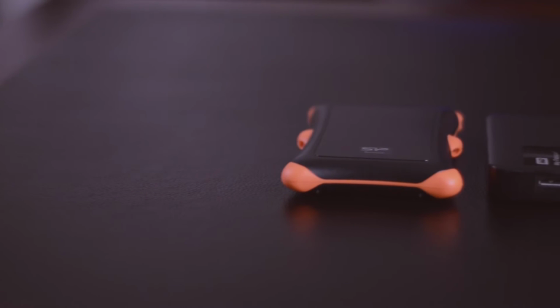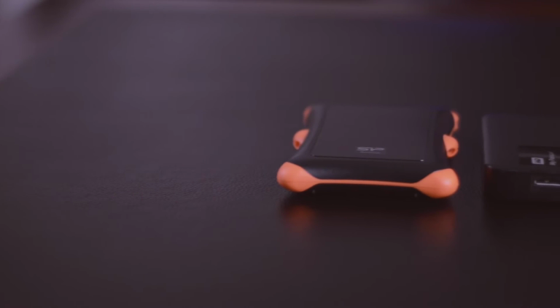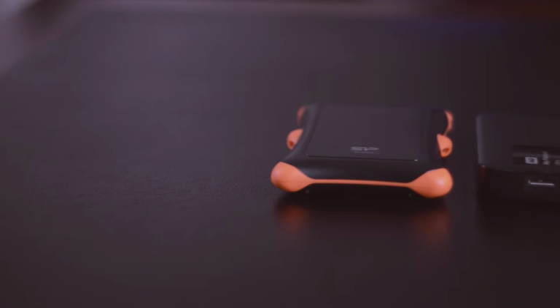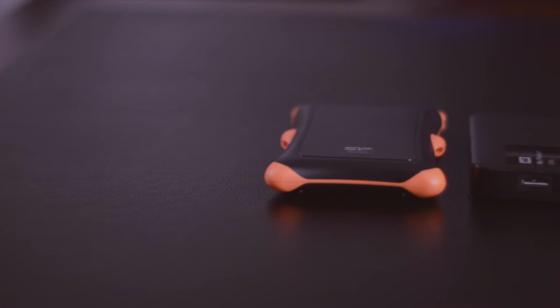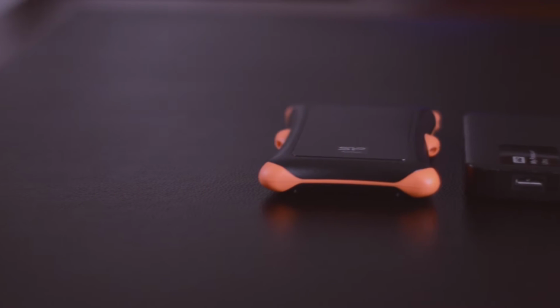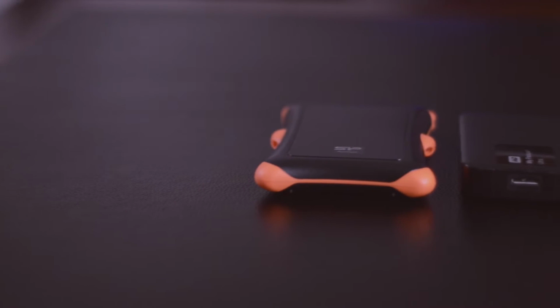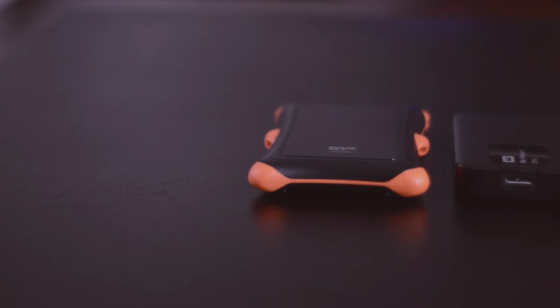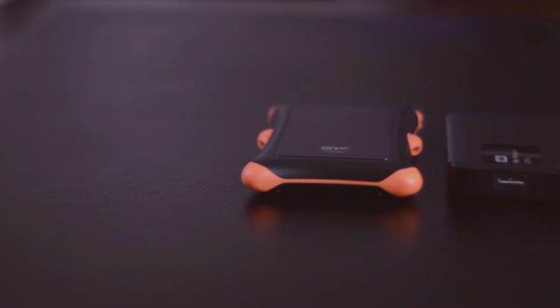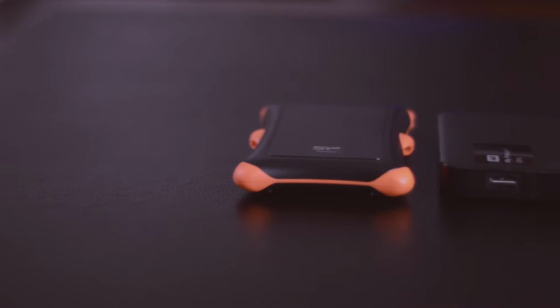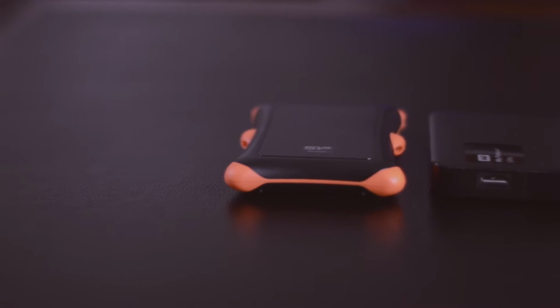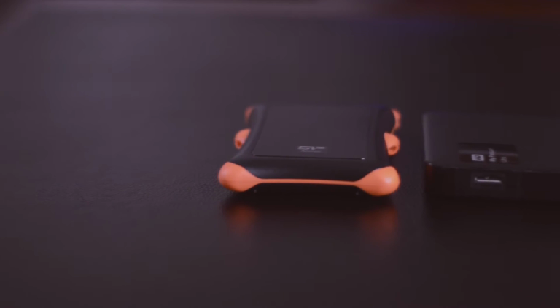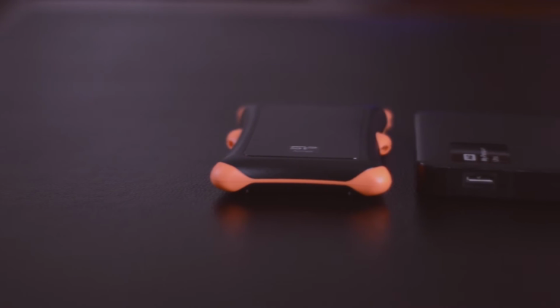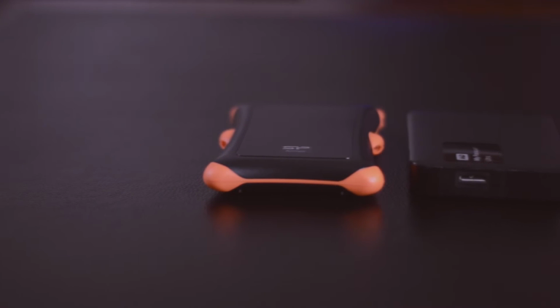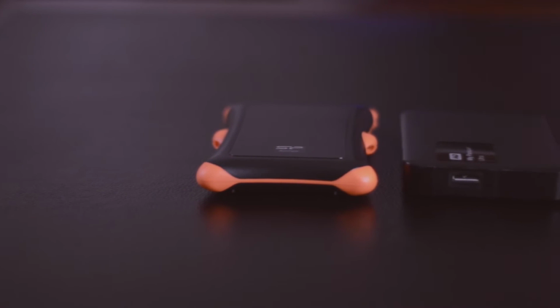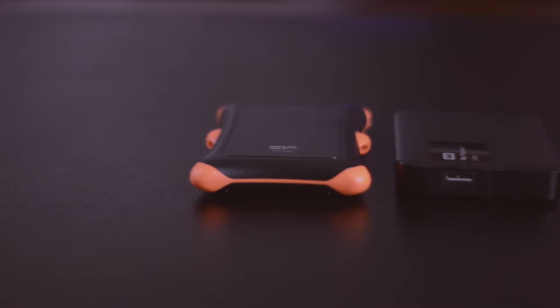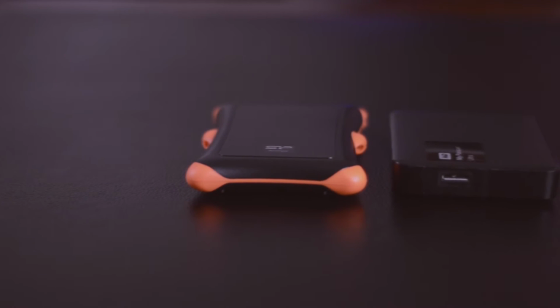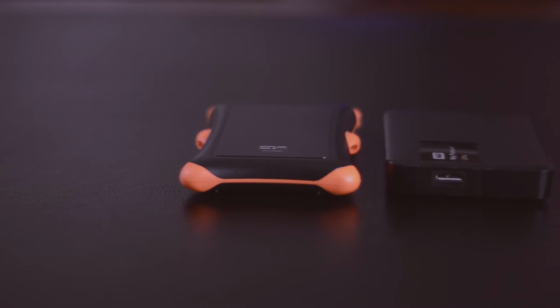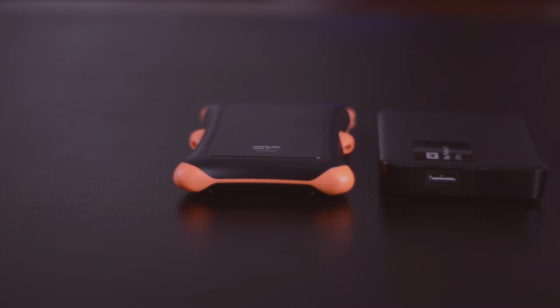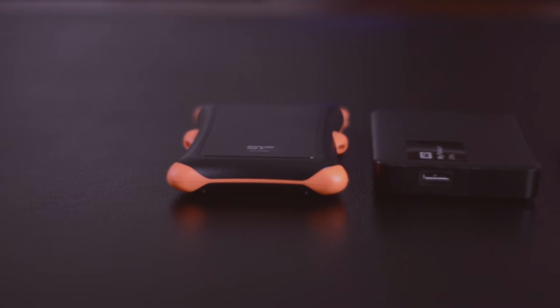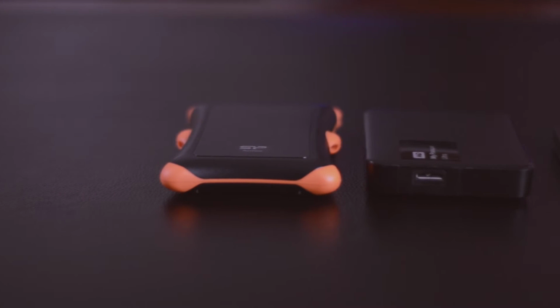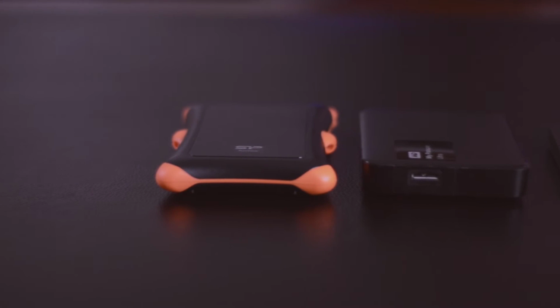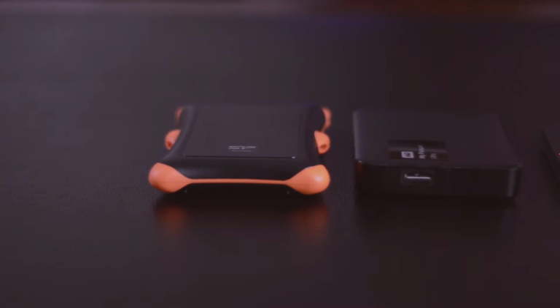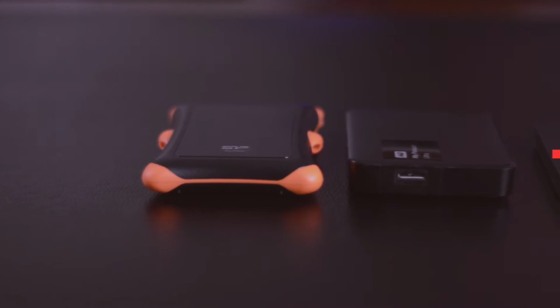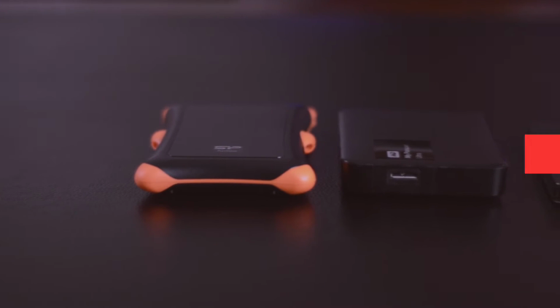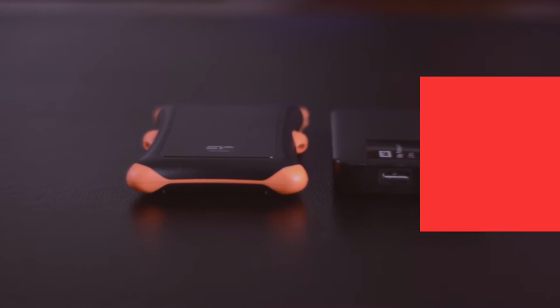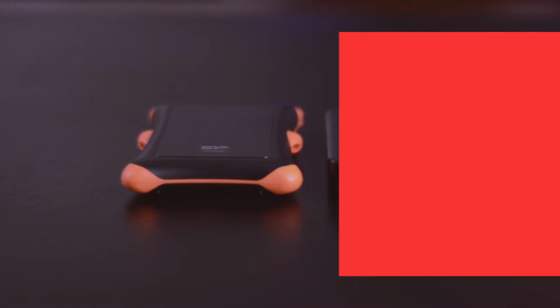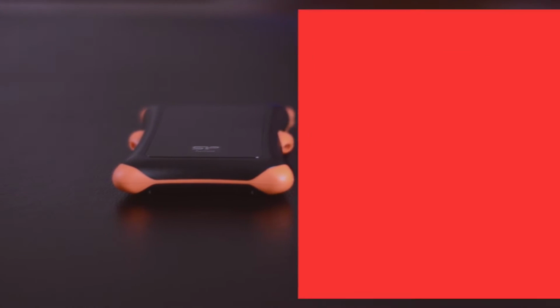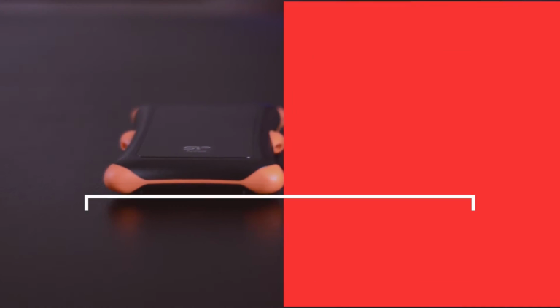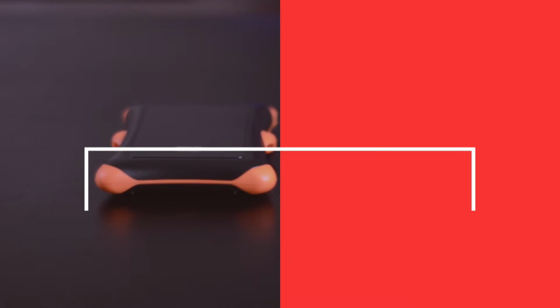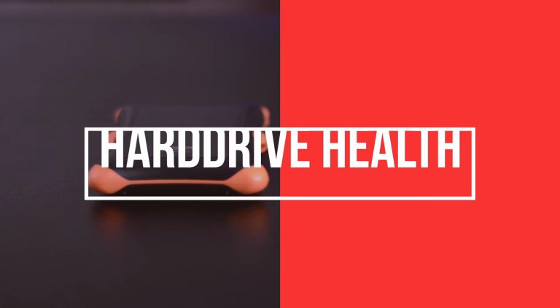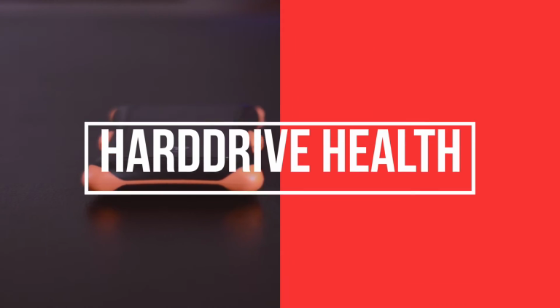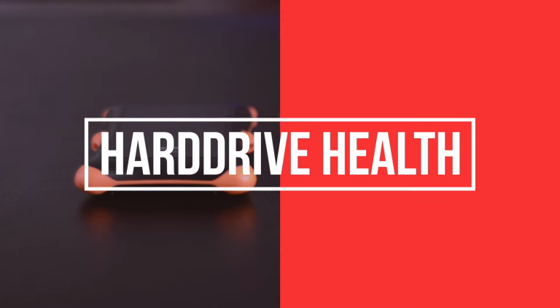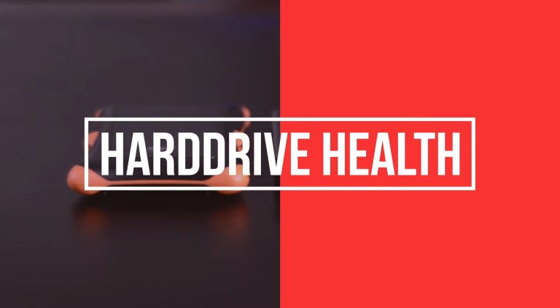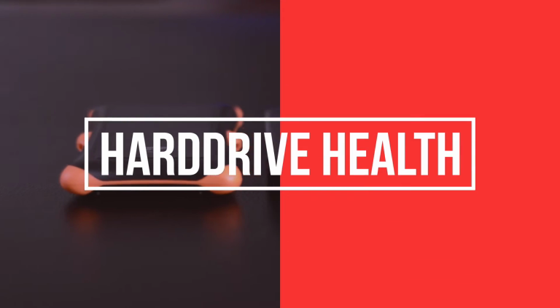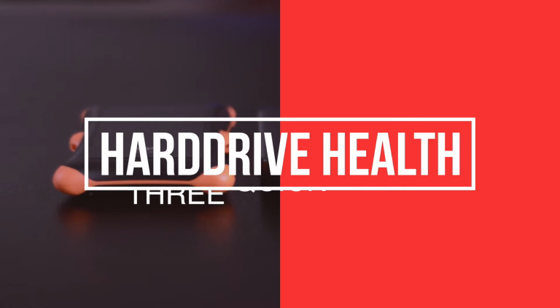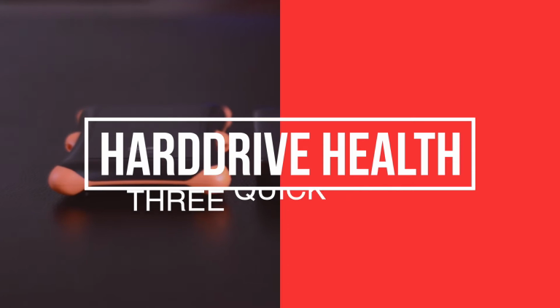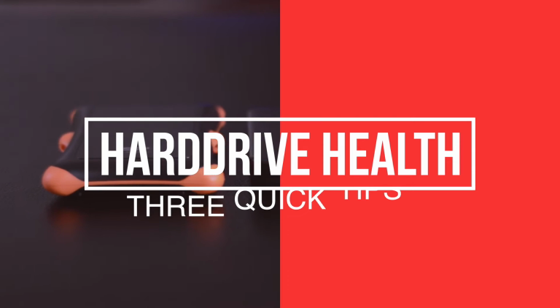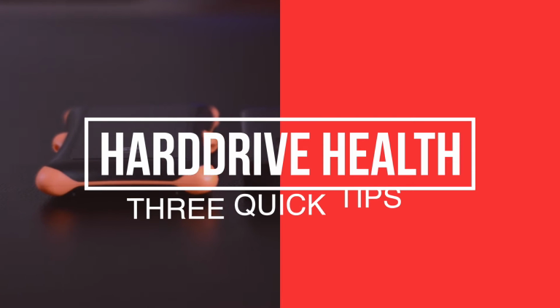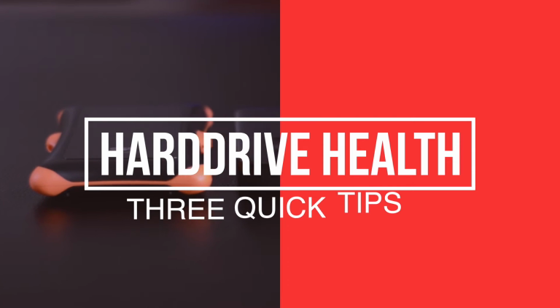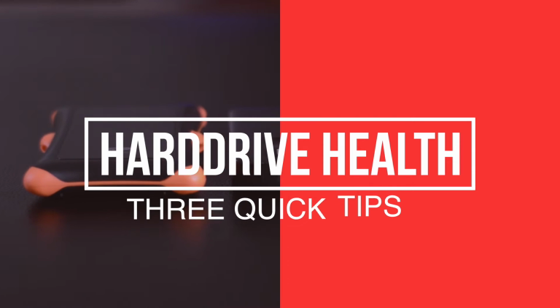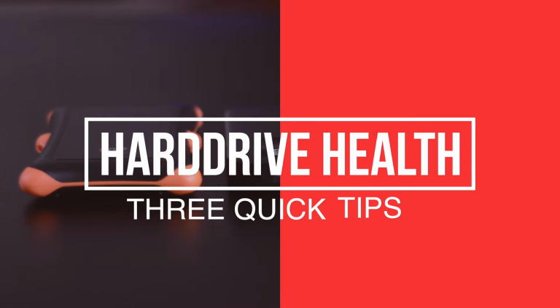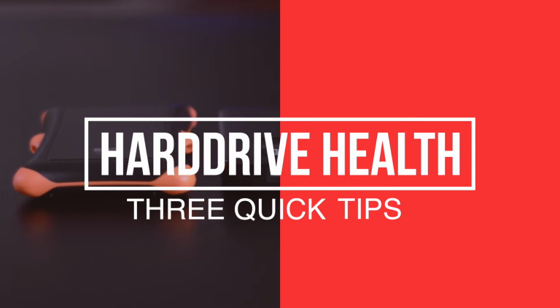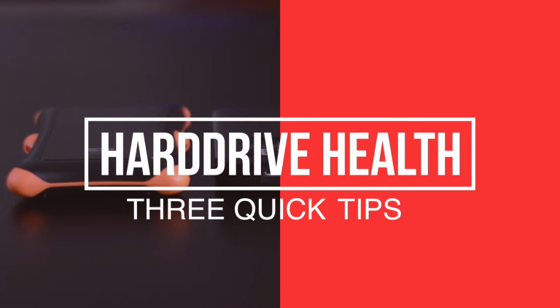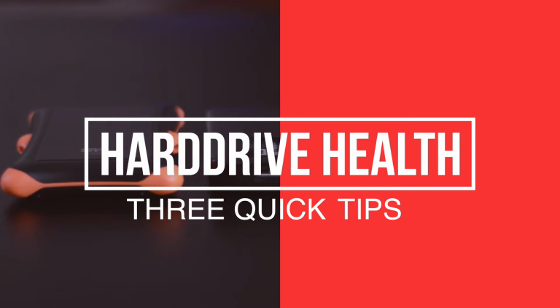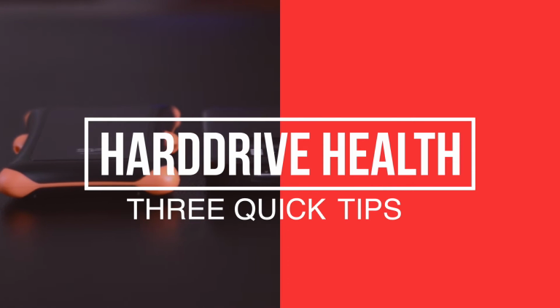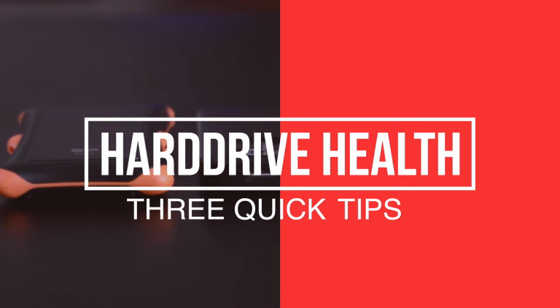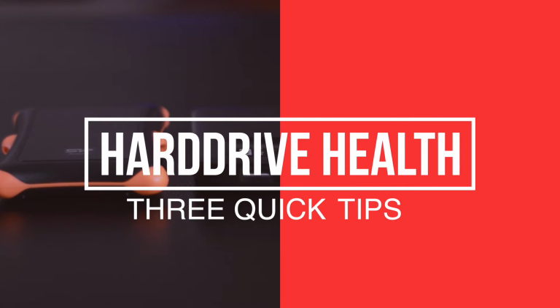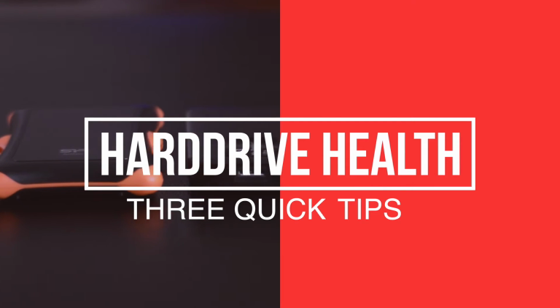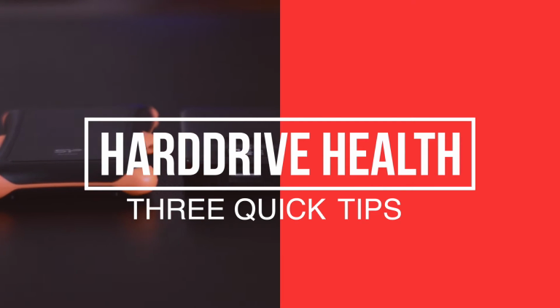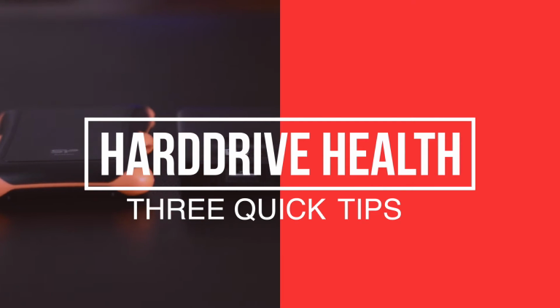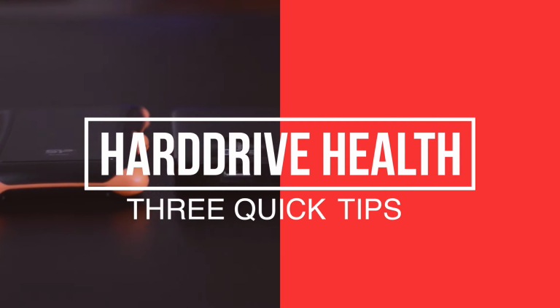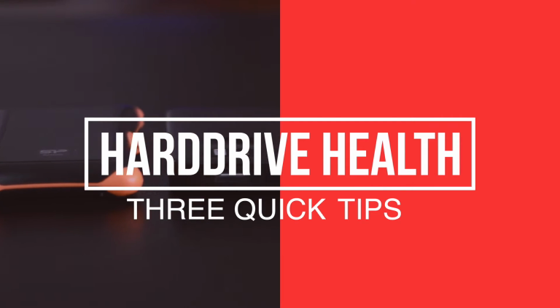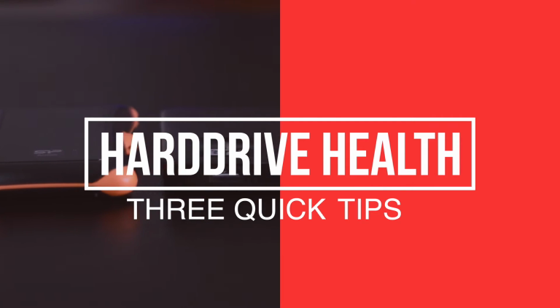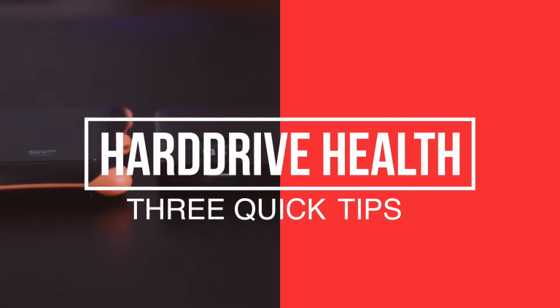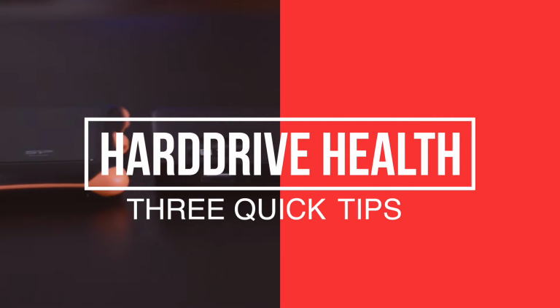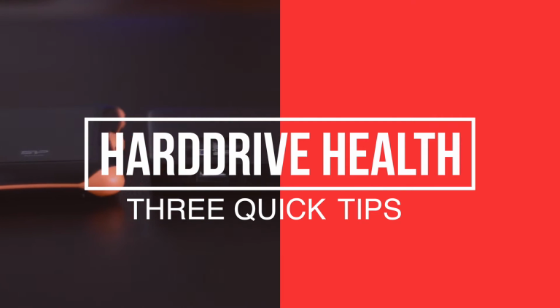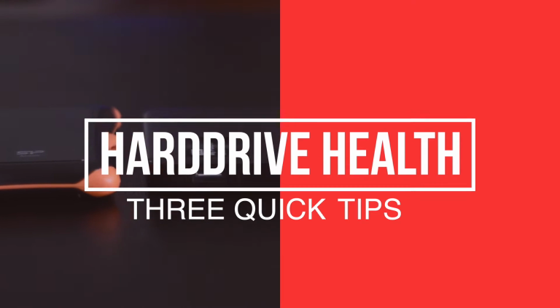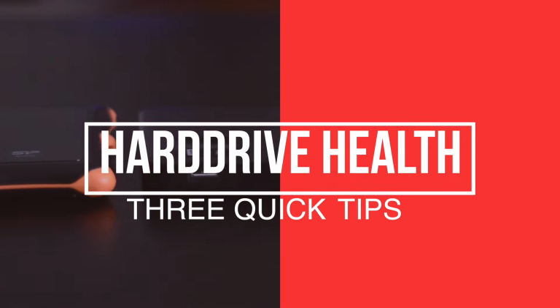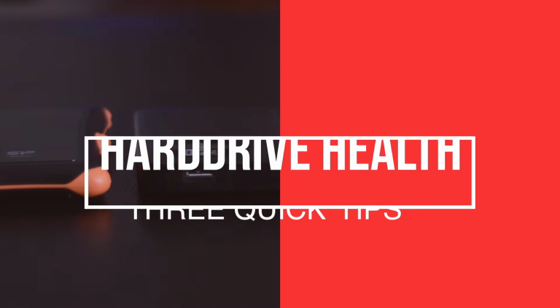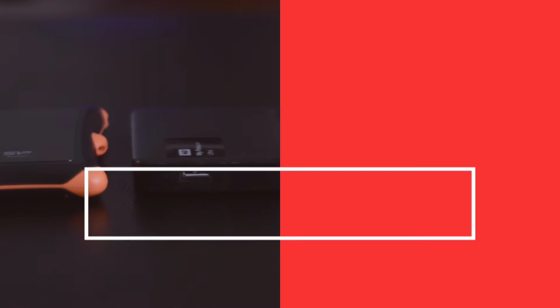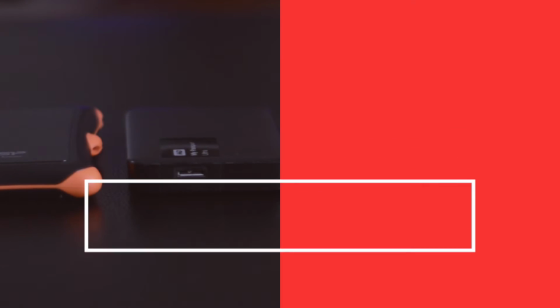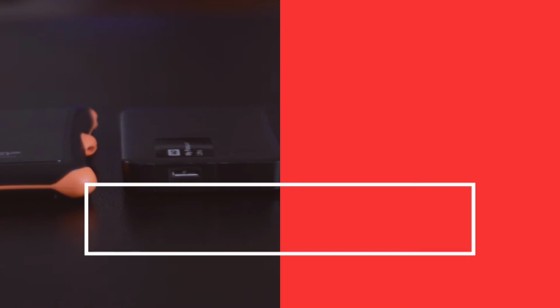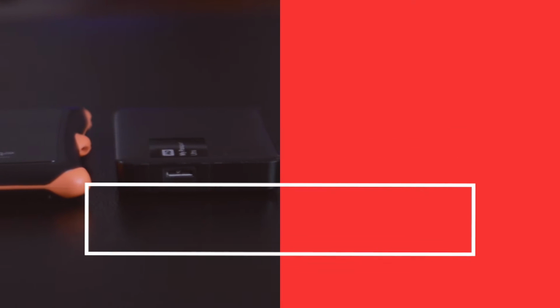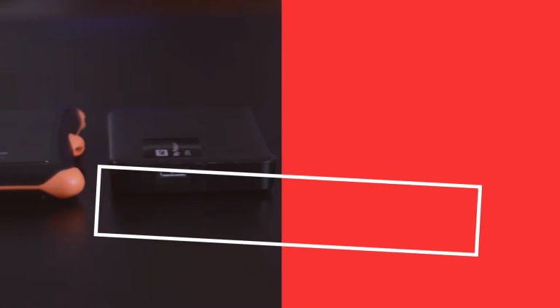Welcome back to Kagan Tech, and today we're going to be talking about three ways you can prevent your hard drives from dying.